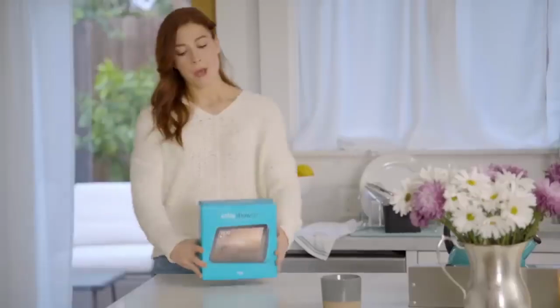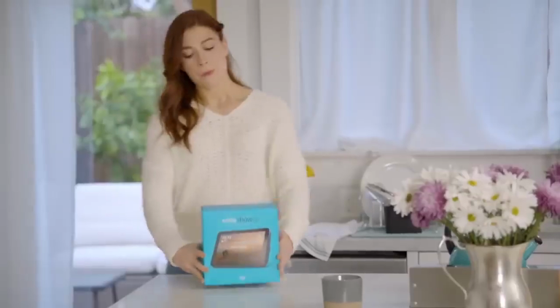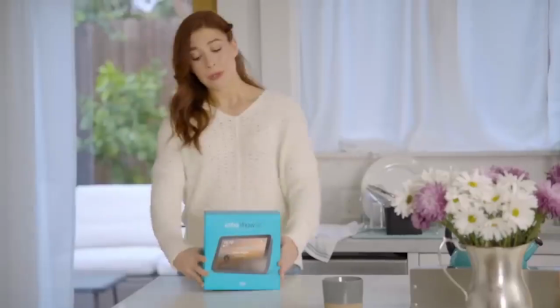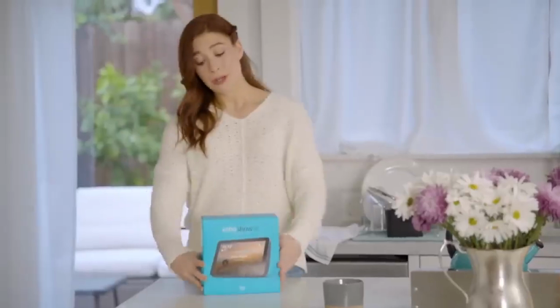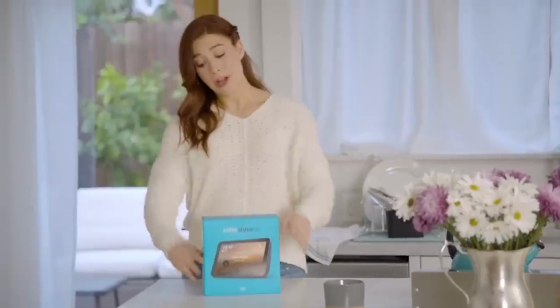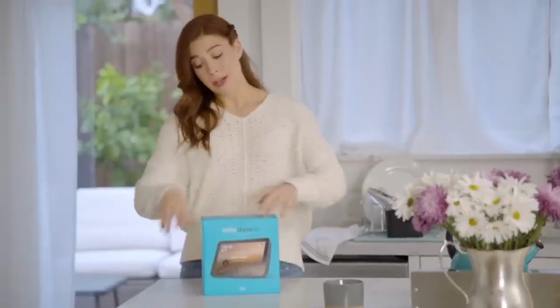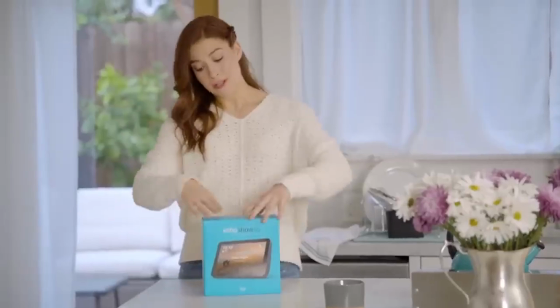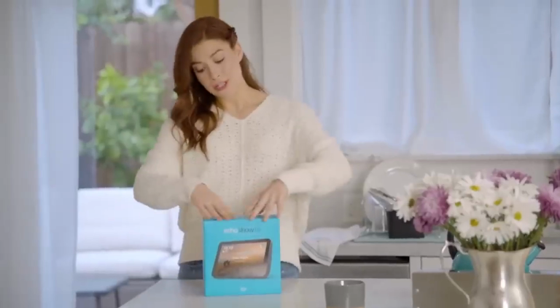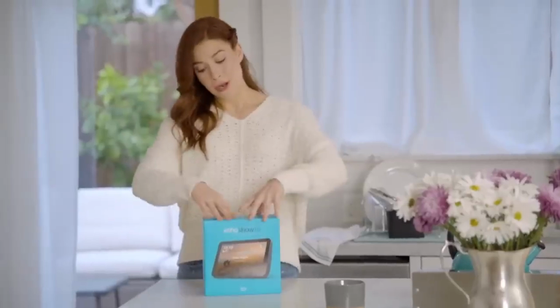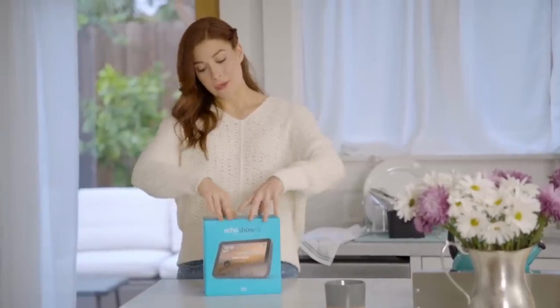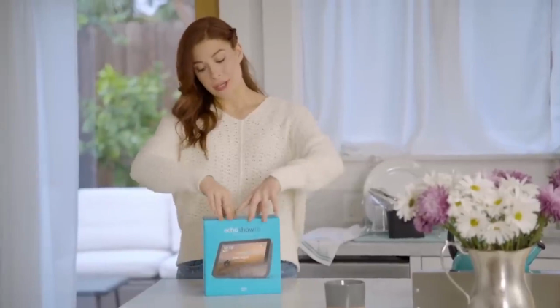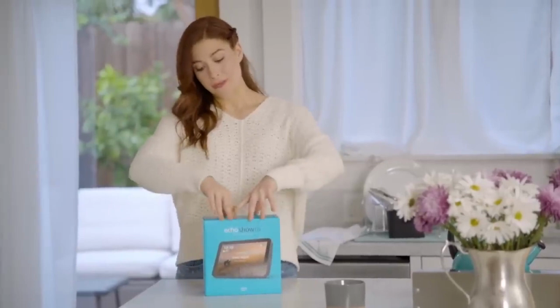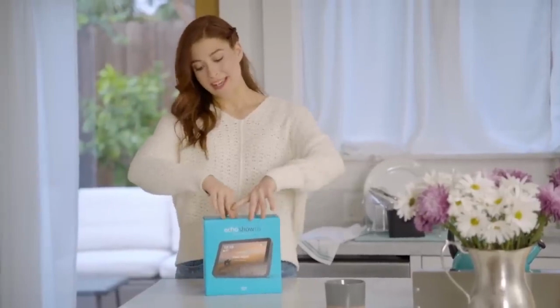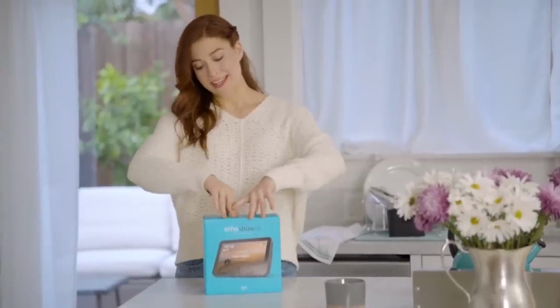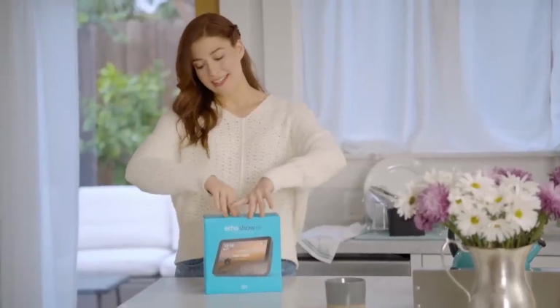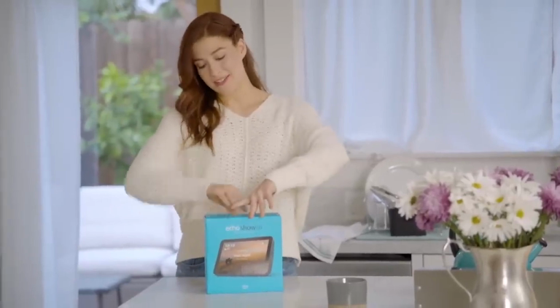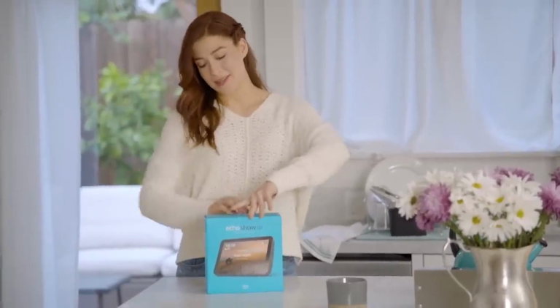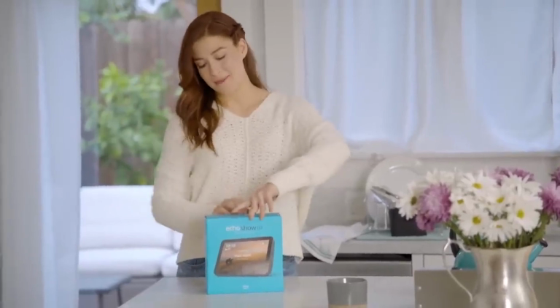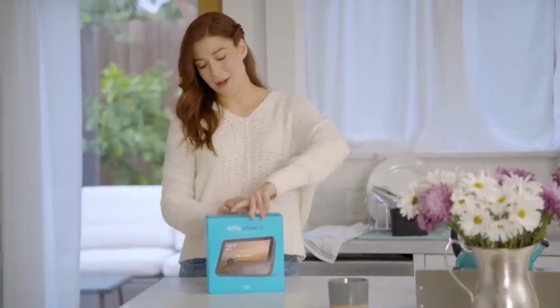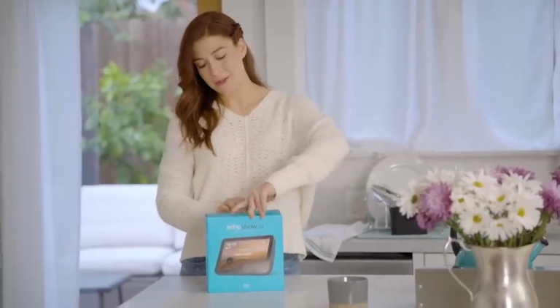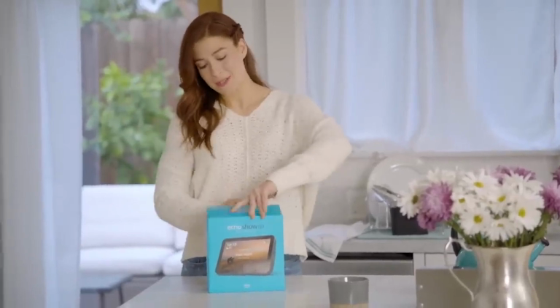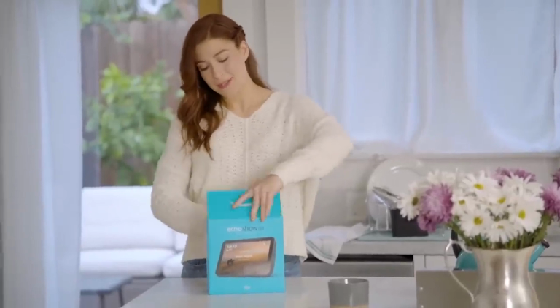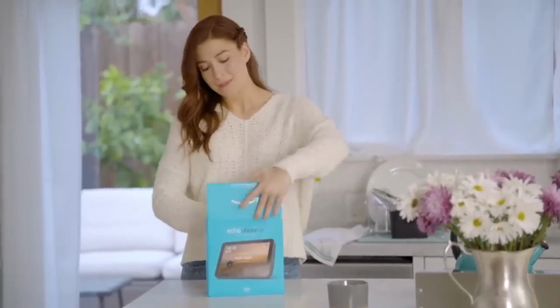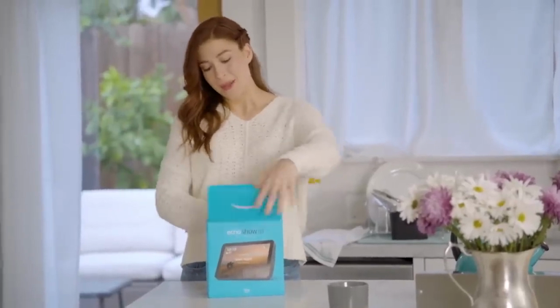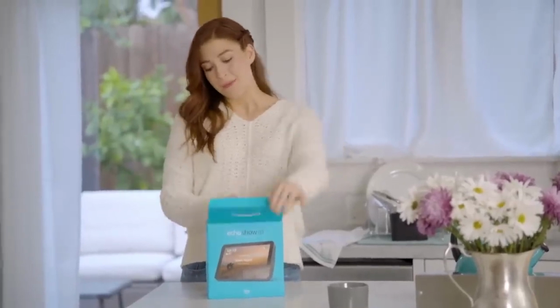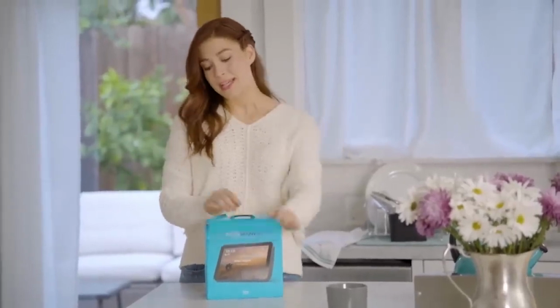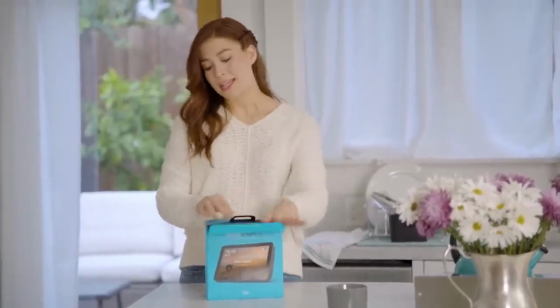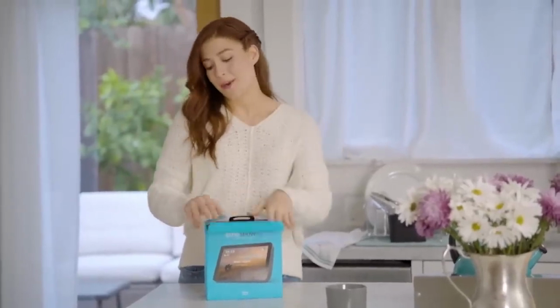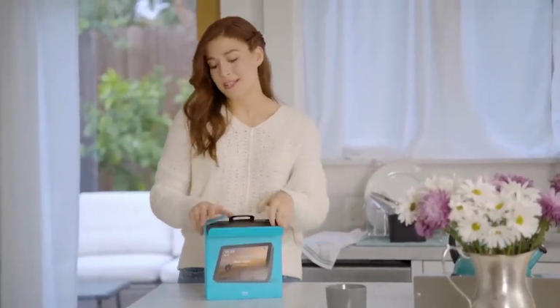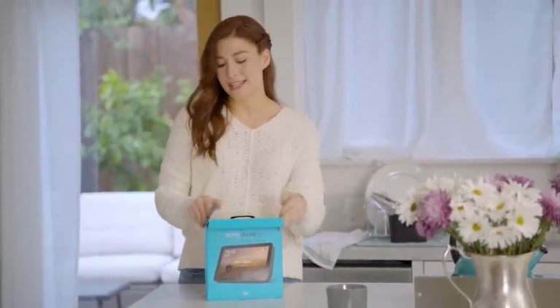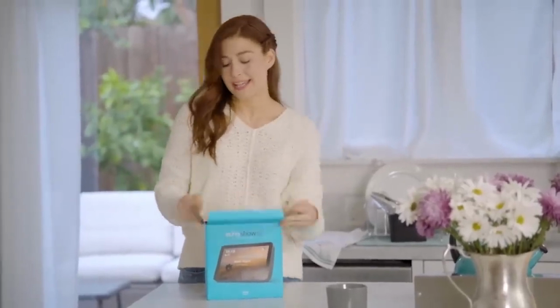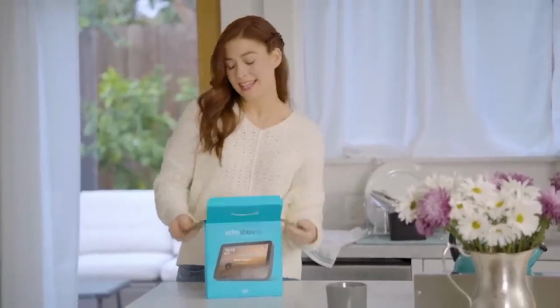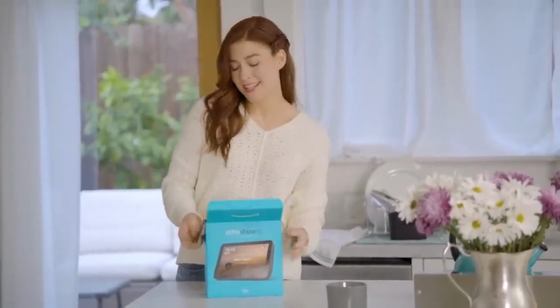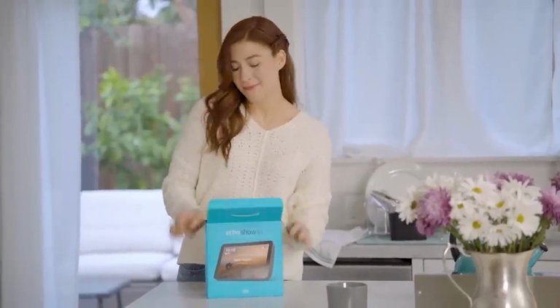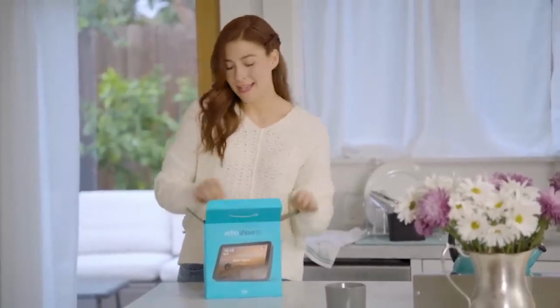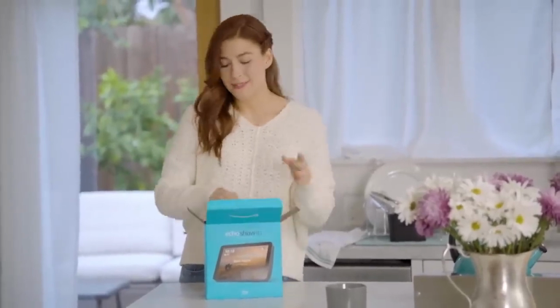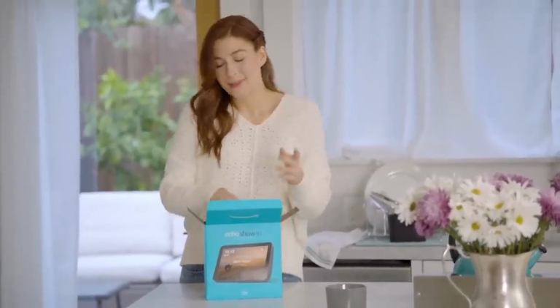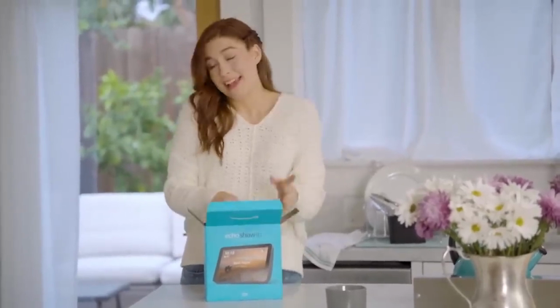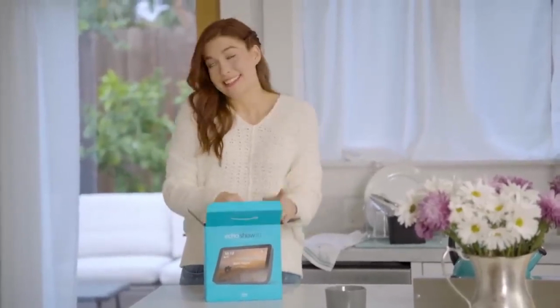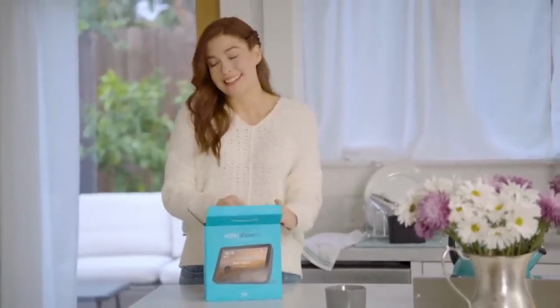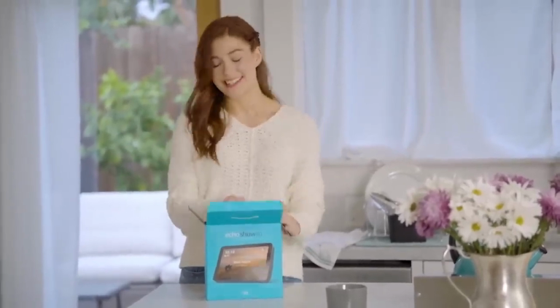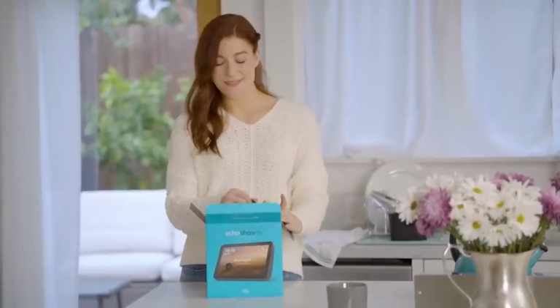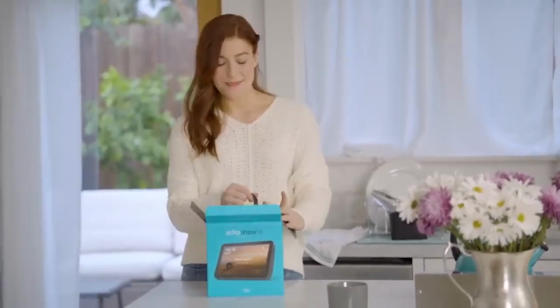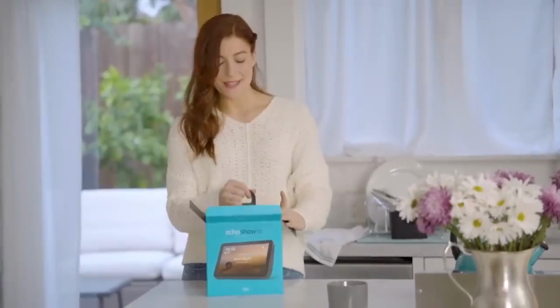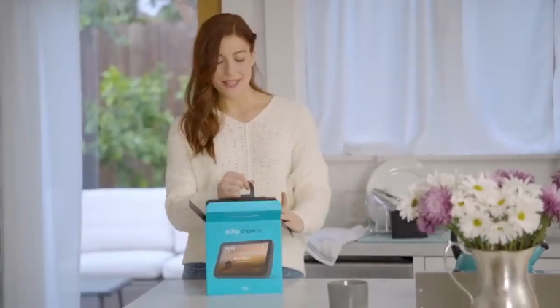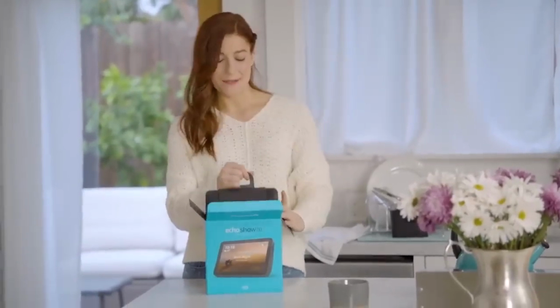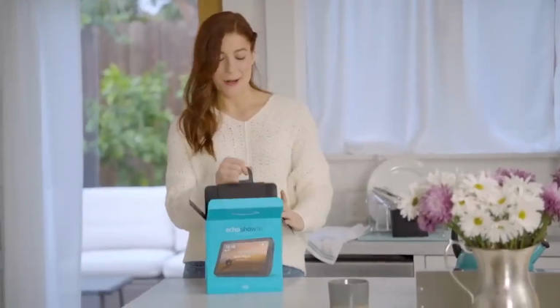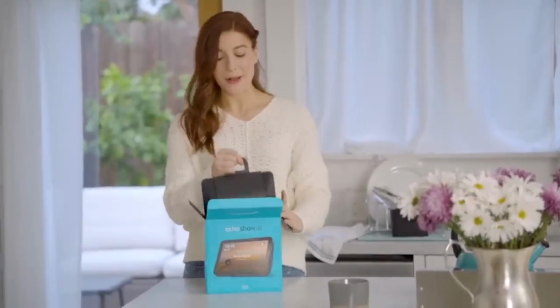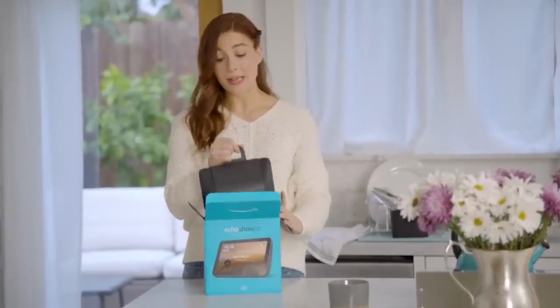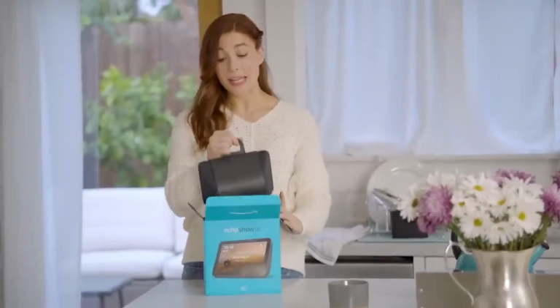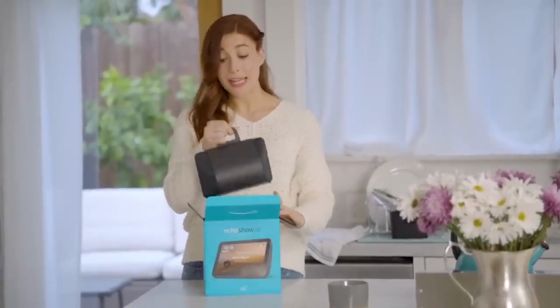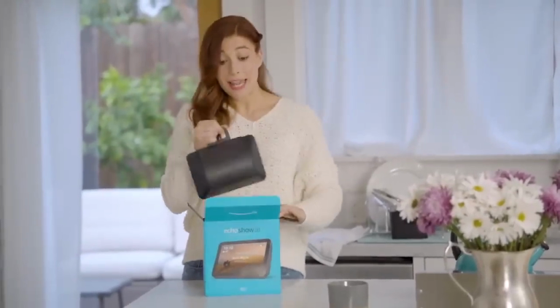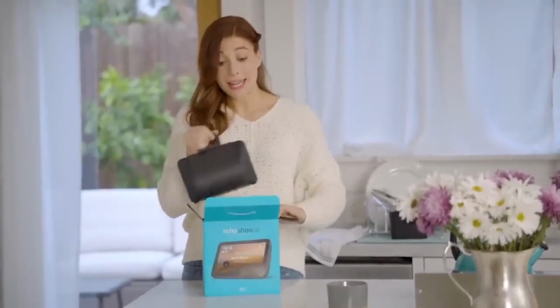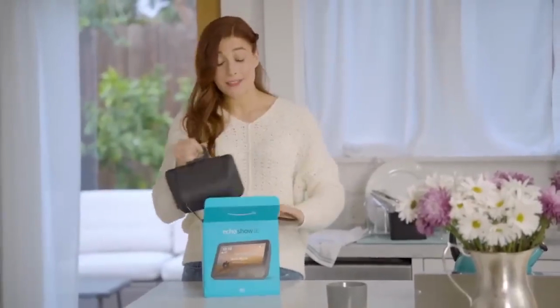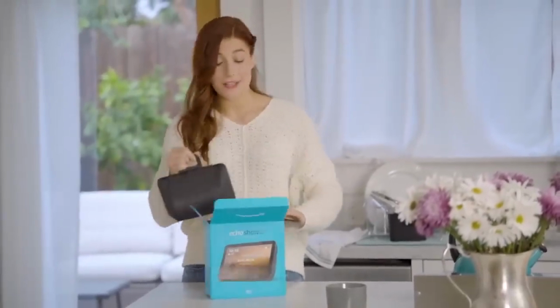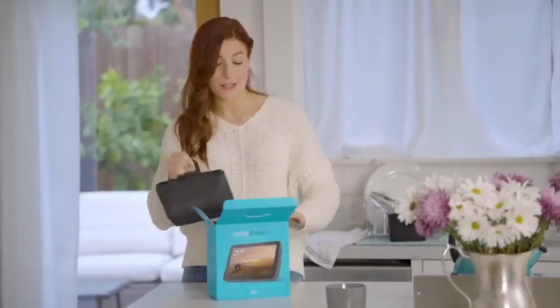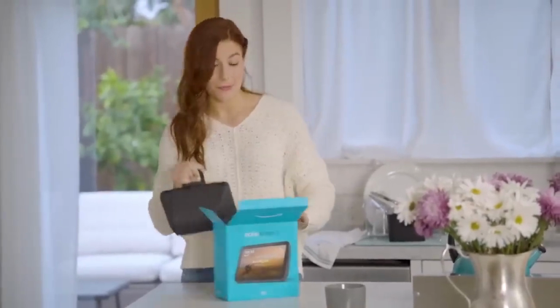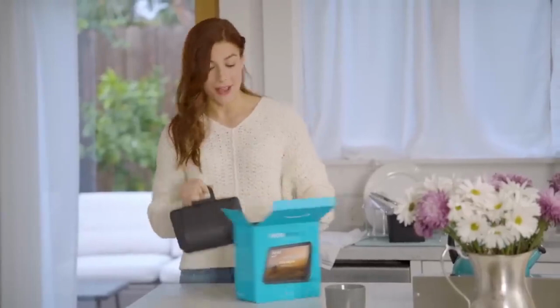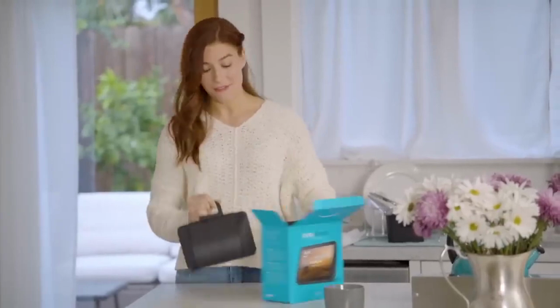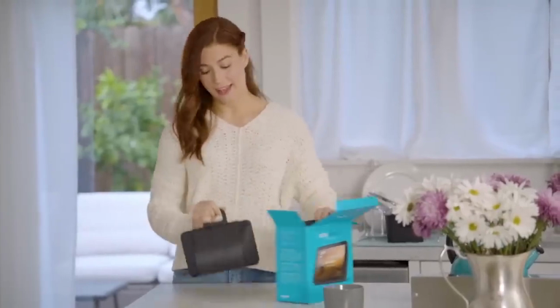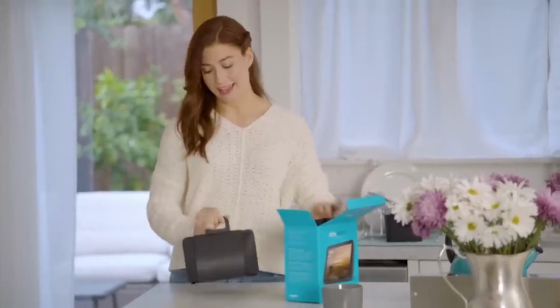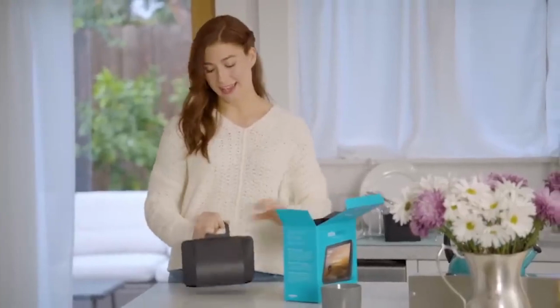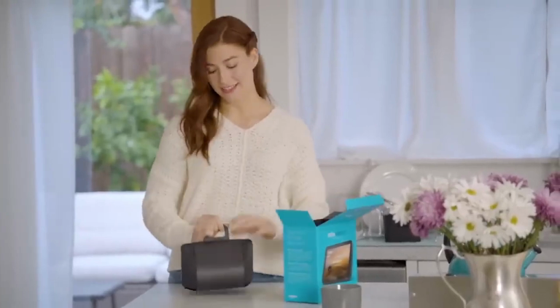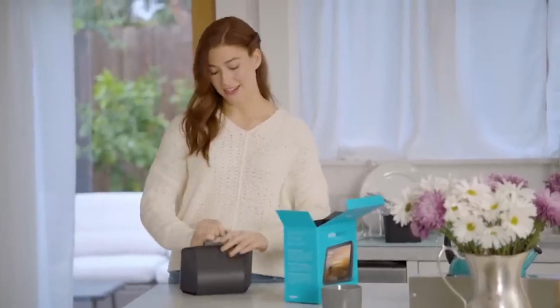Put your Echo Show where you plan to use it the most. We keep ours in the kitchen because we like to listen to music while cooking, and there's a good Wi-Fi connection.